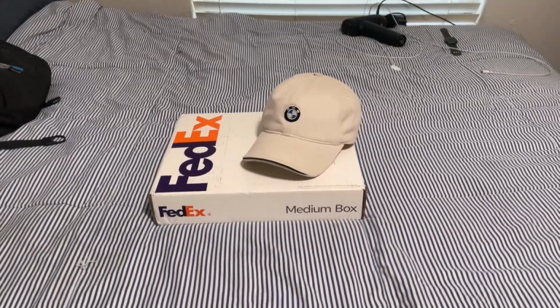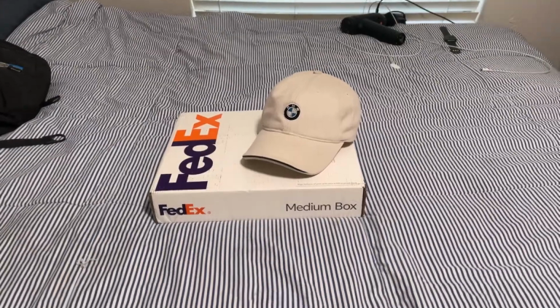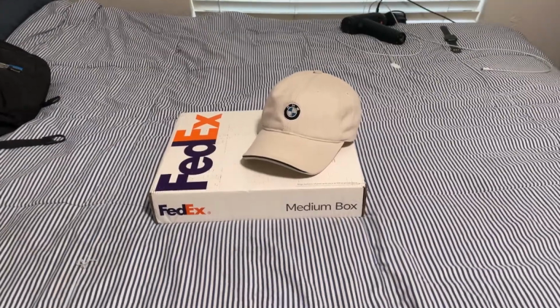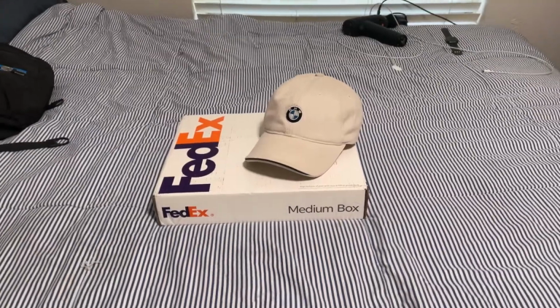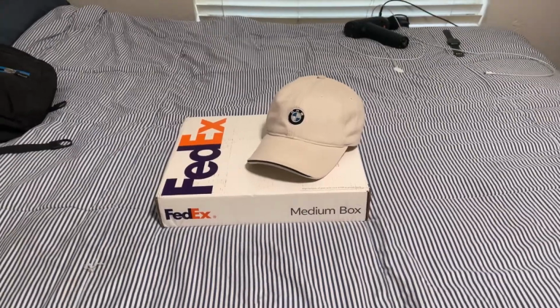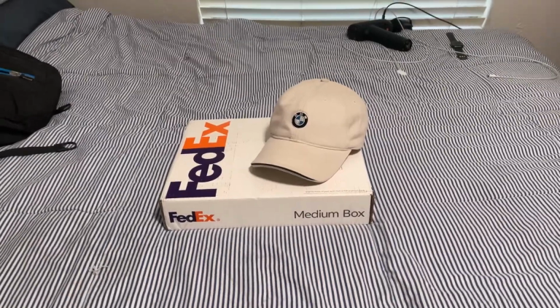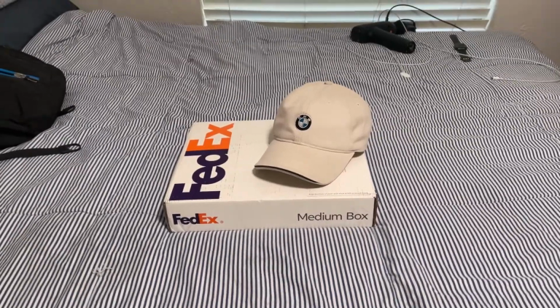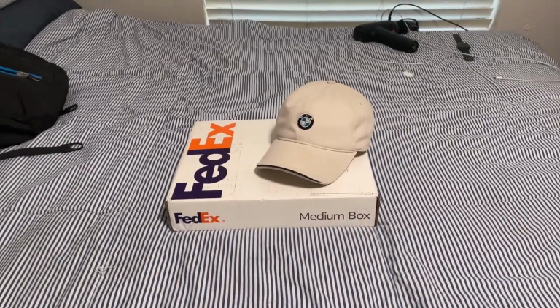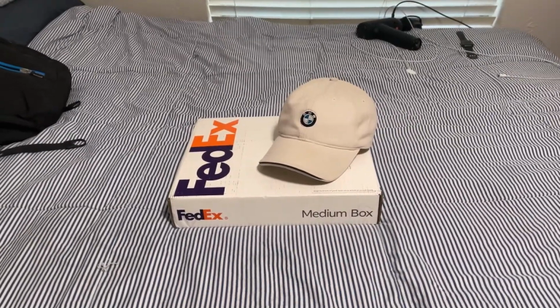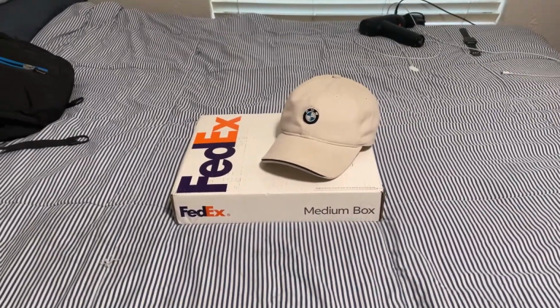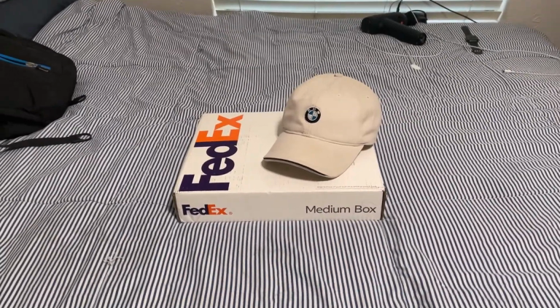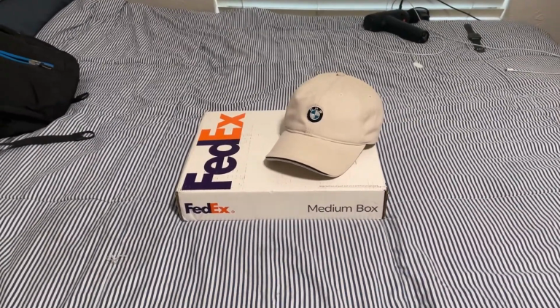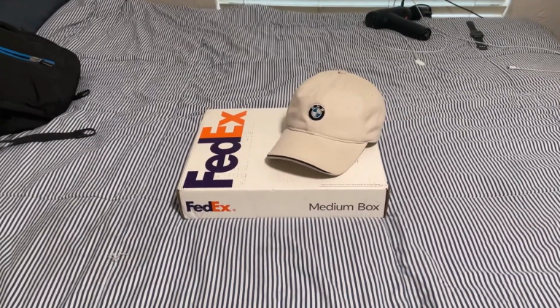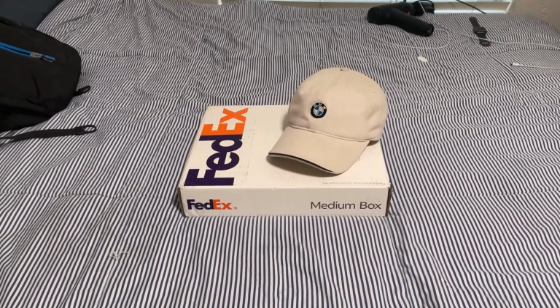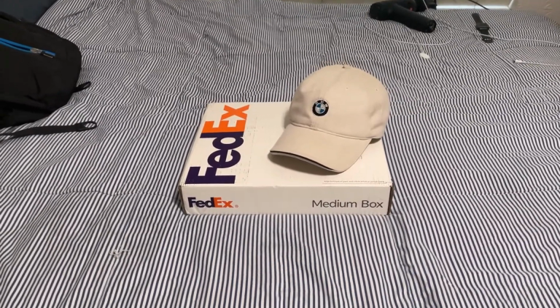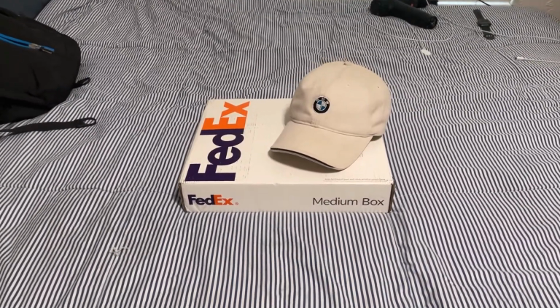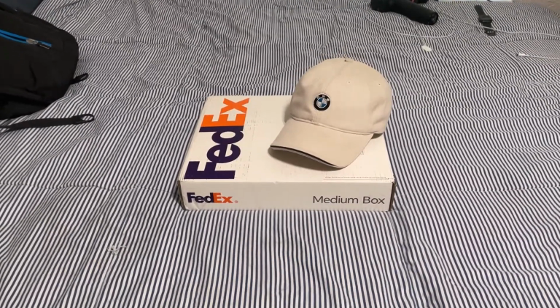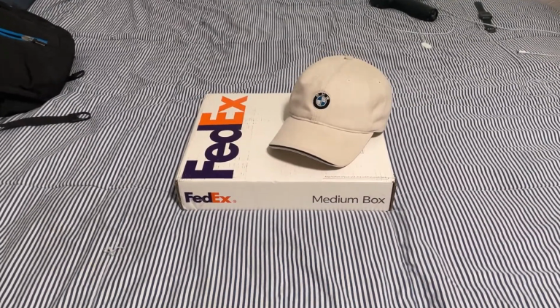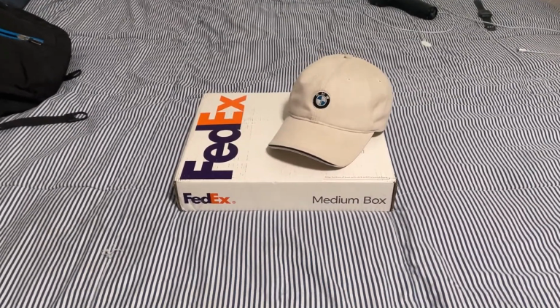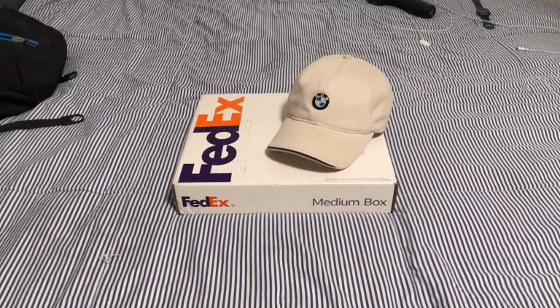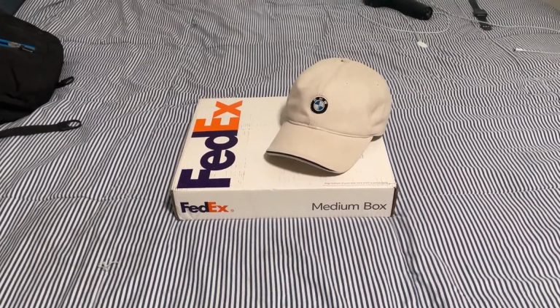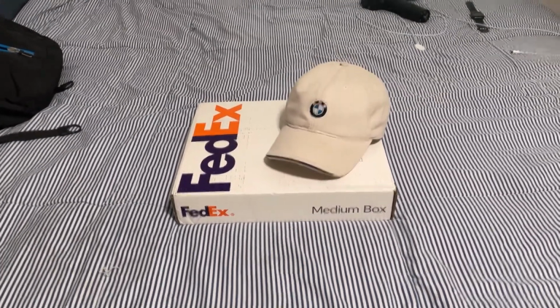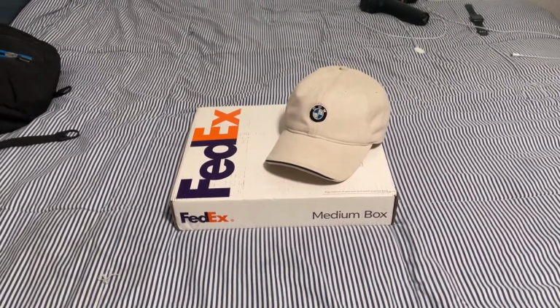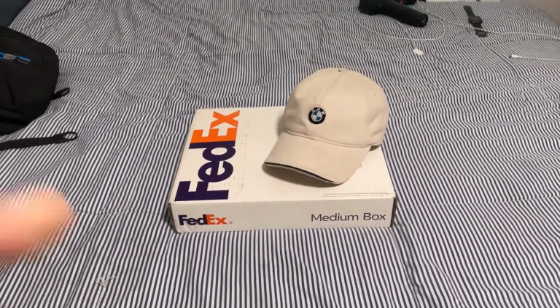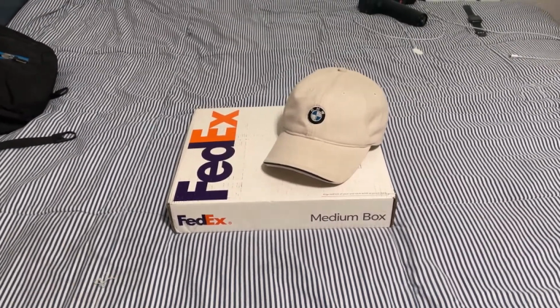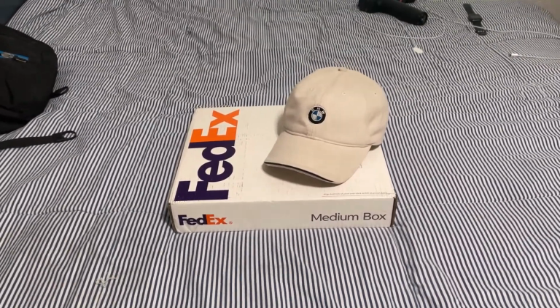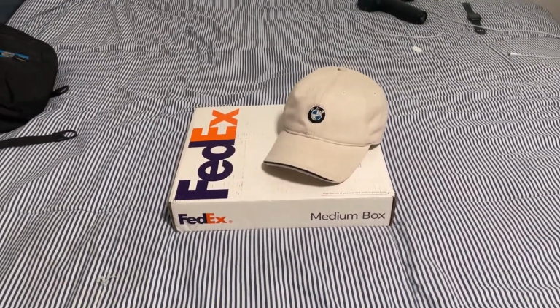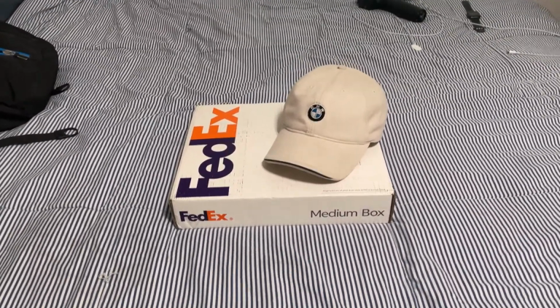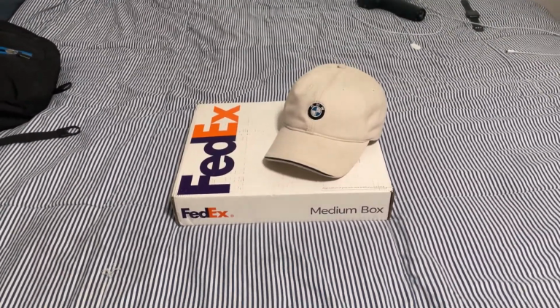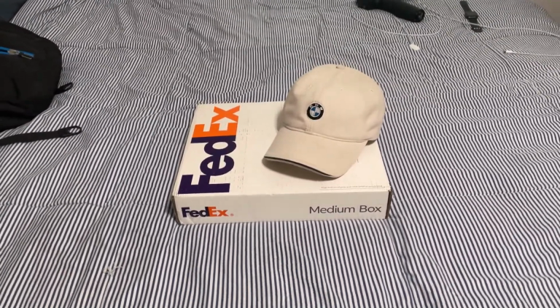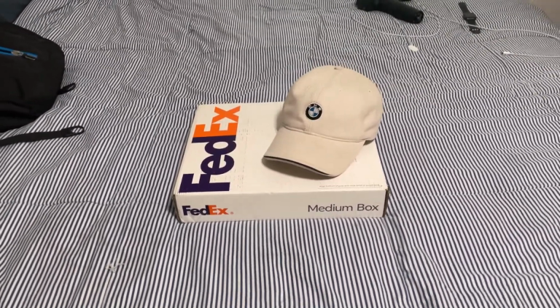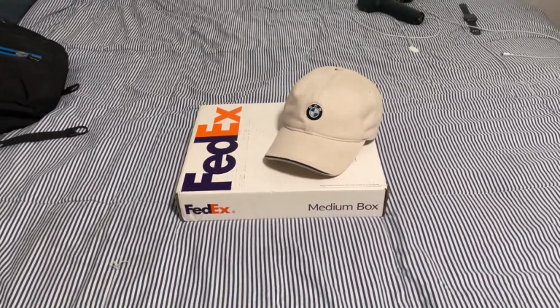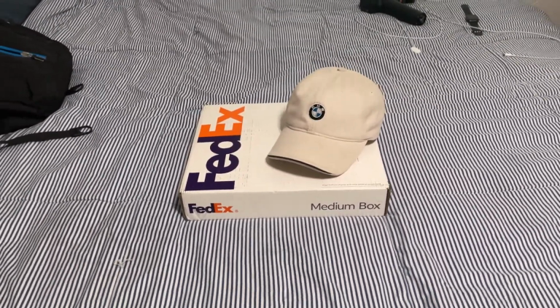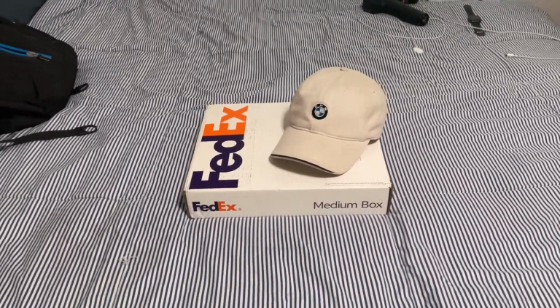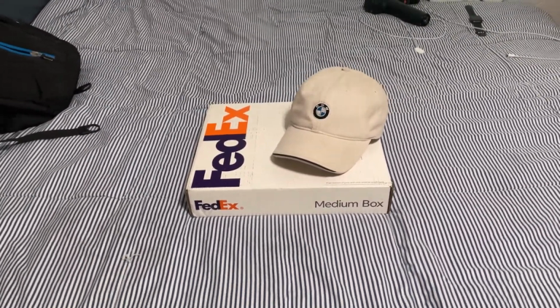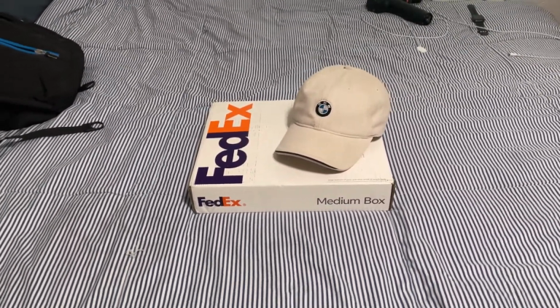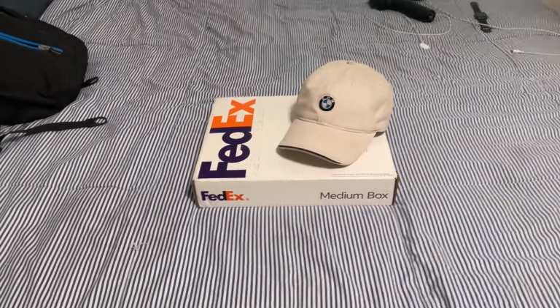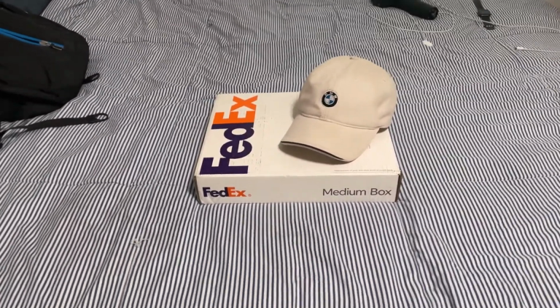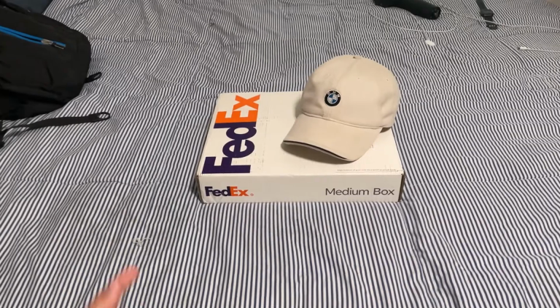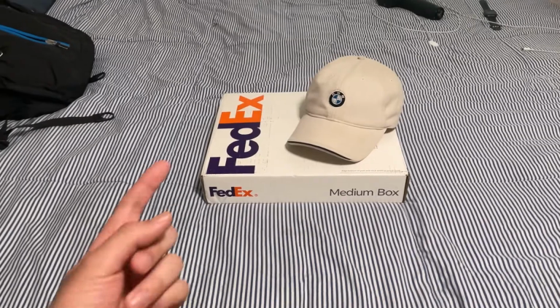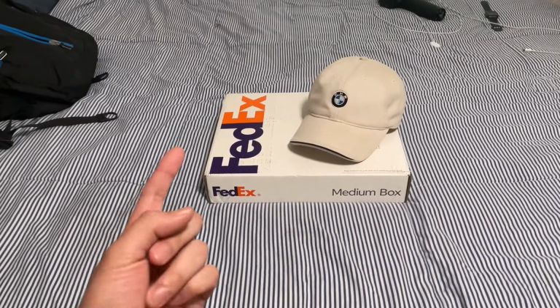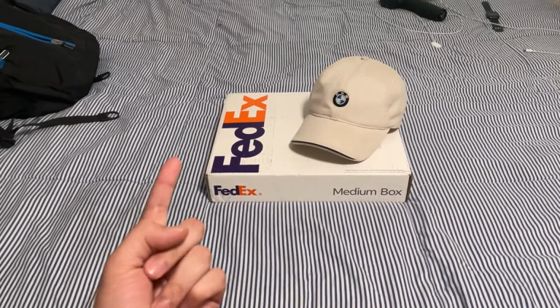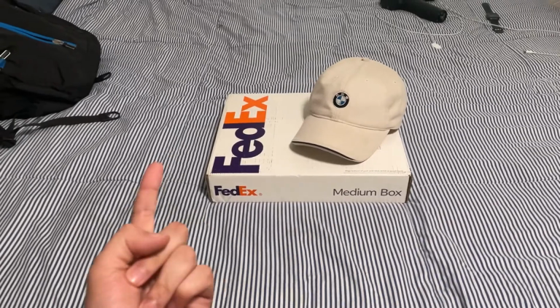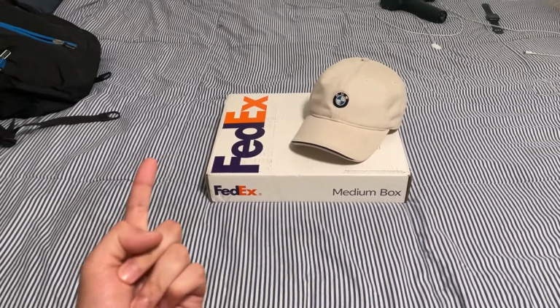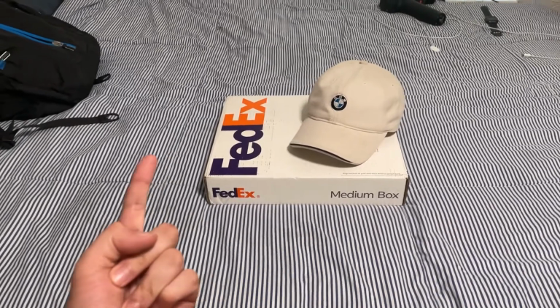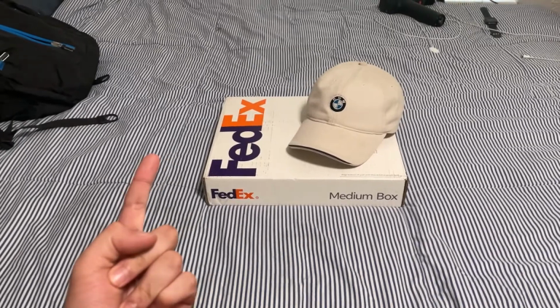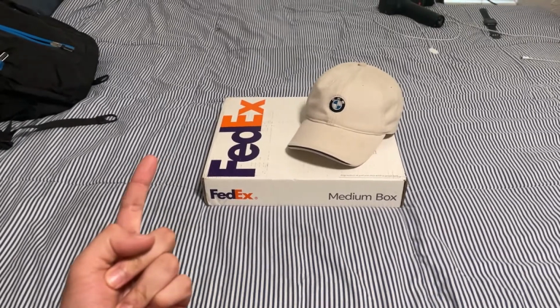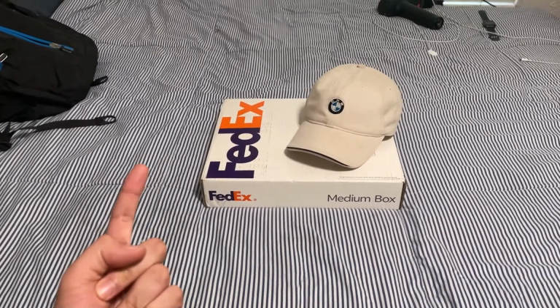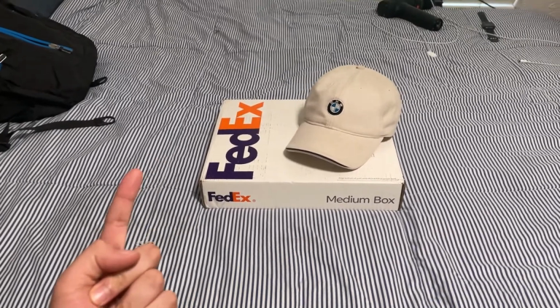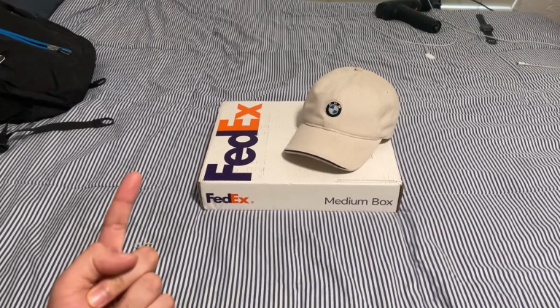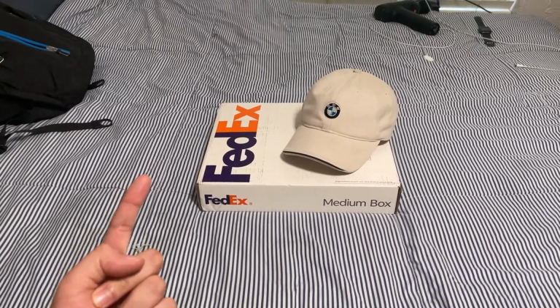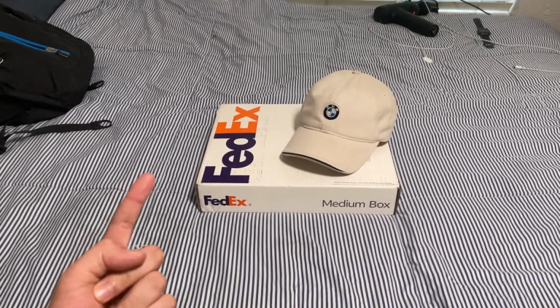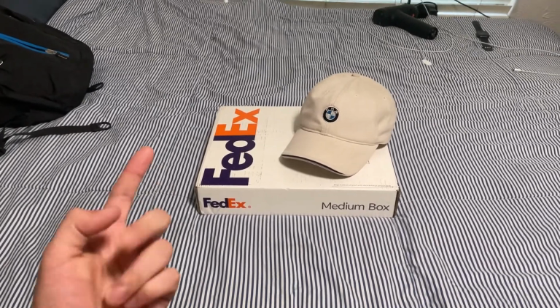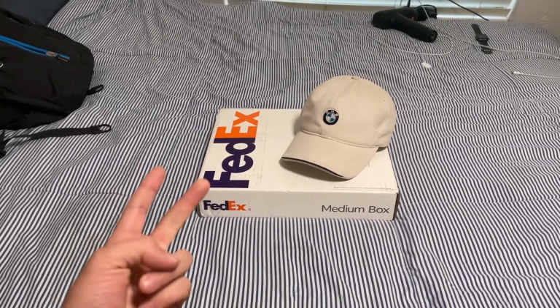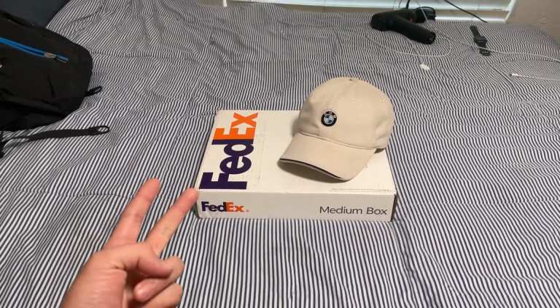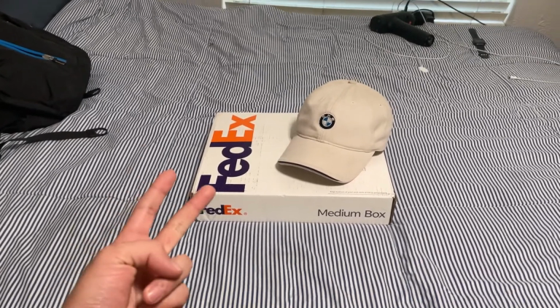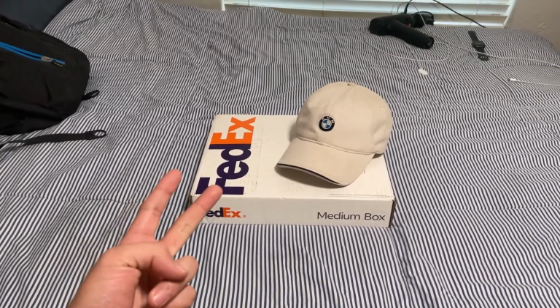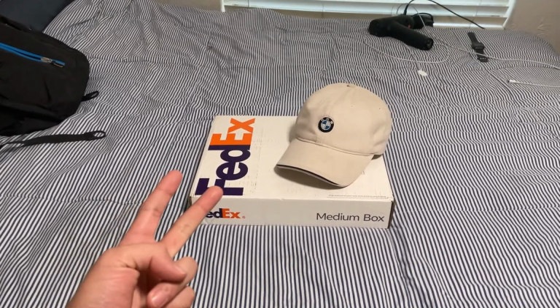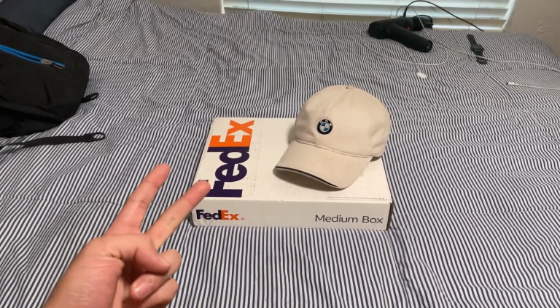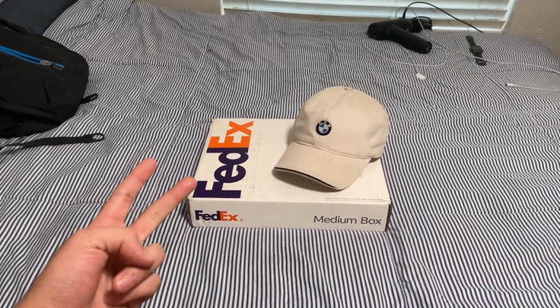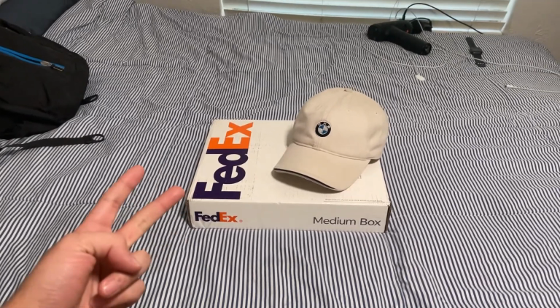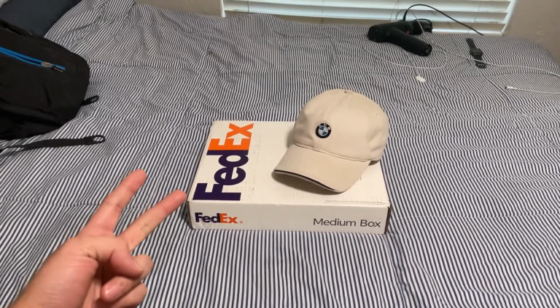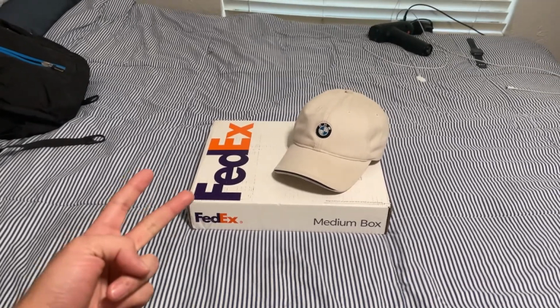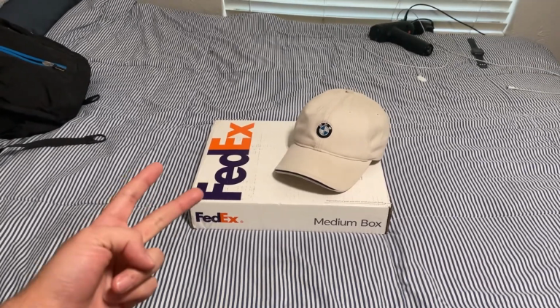Alright y'all, welcome back. So I got the Berger Motorsport wheel spacers in today — 15 for the front, 18 for the rear.